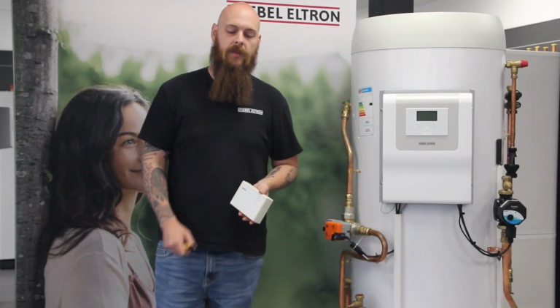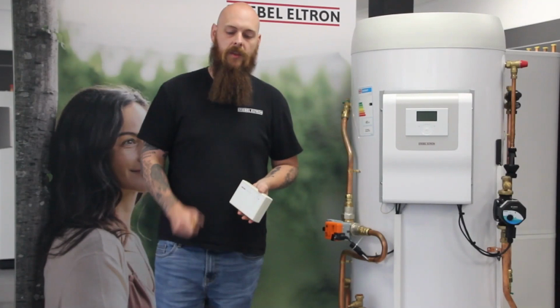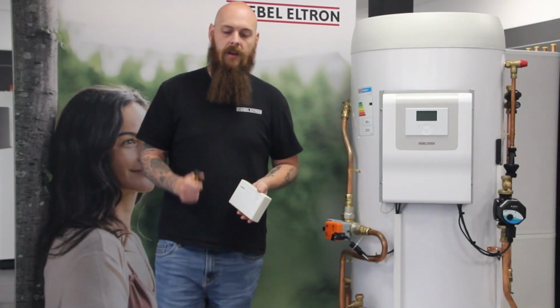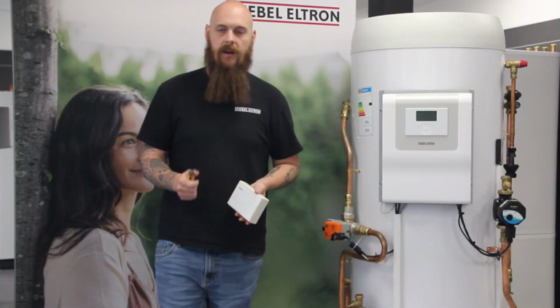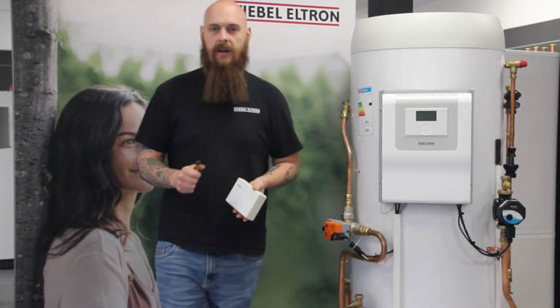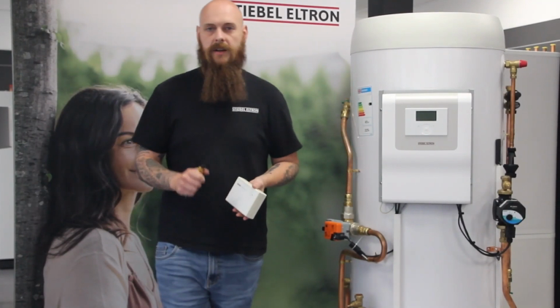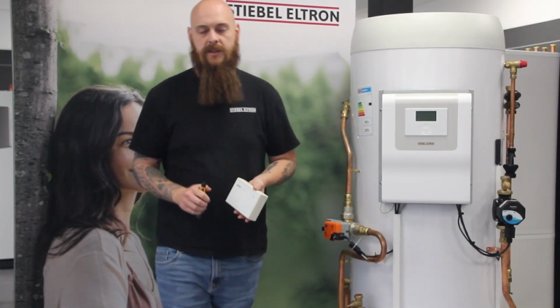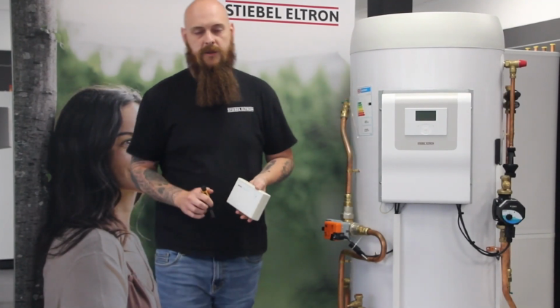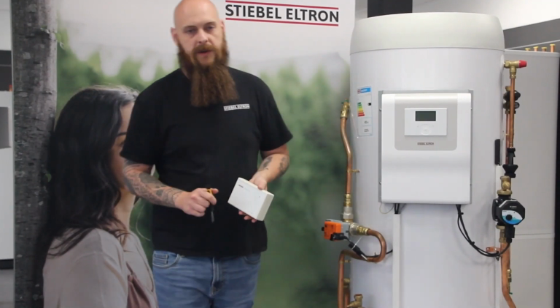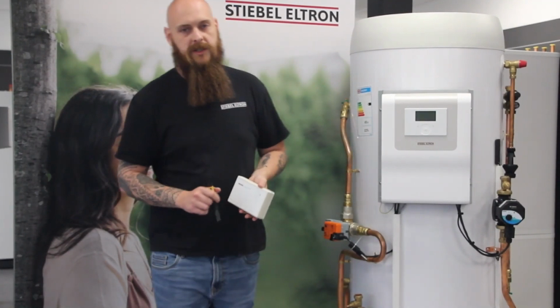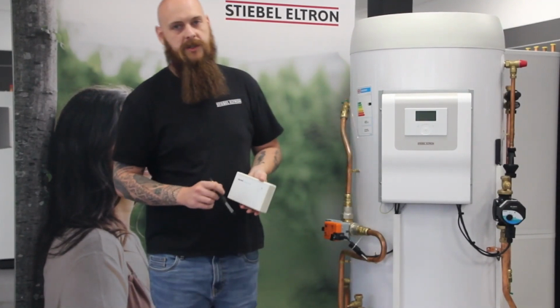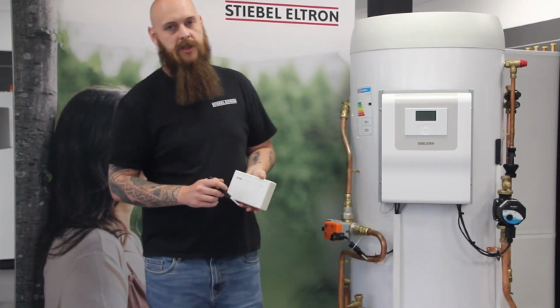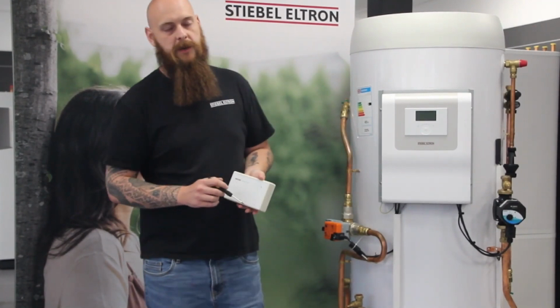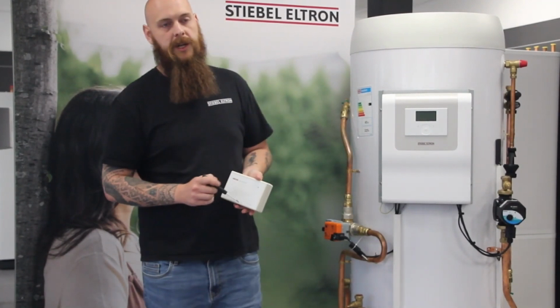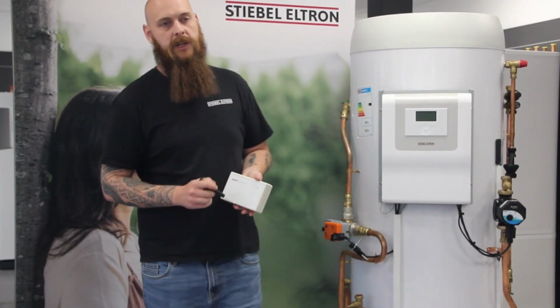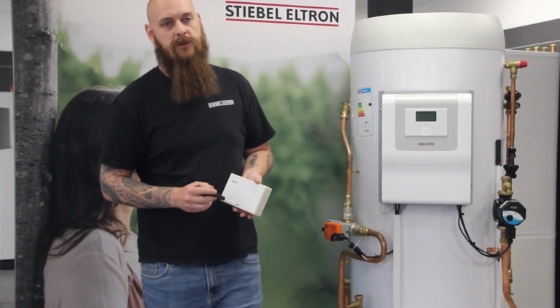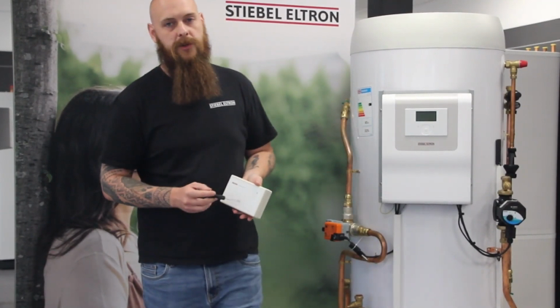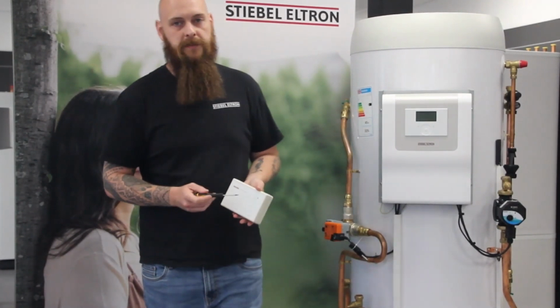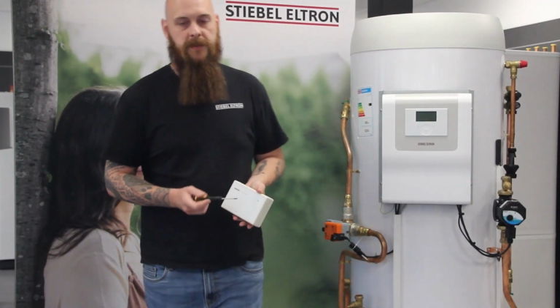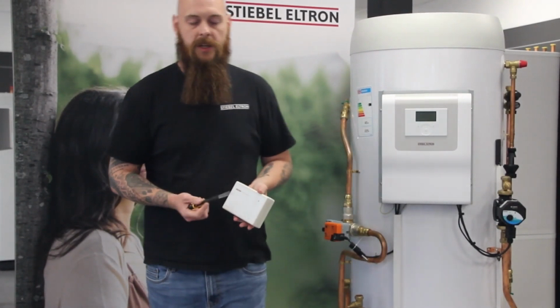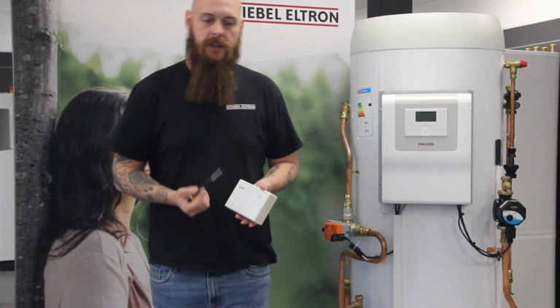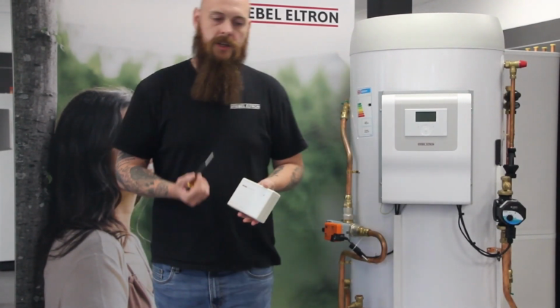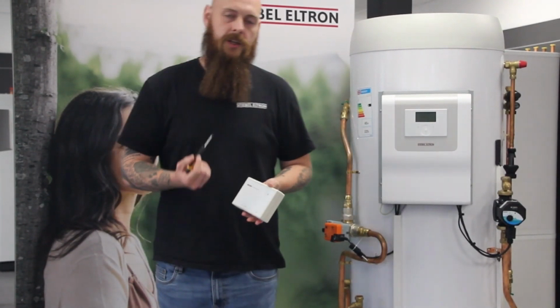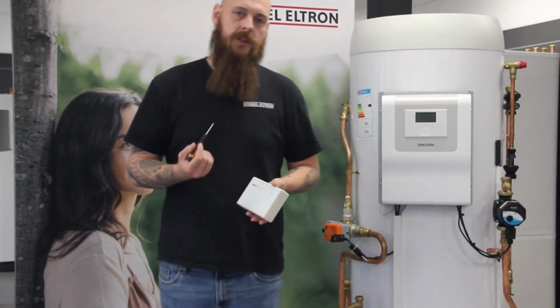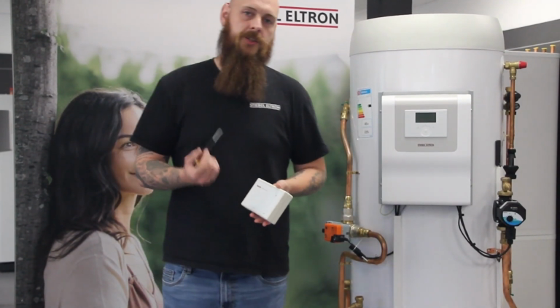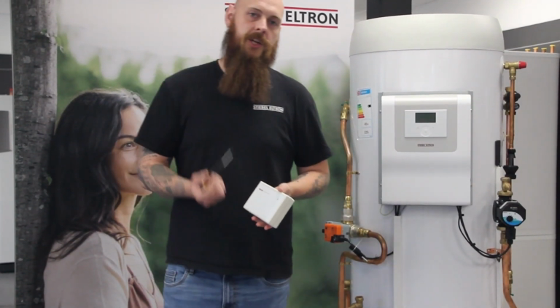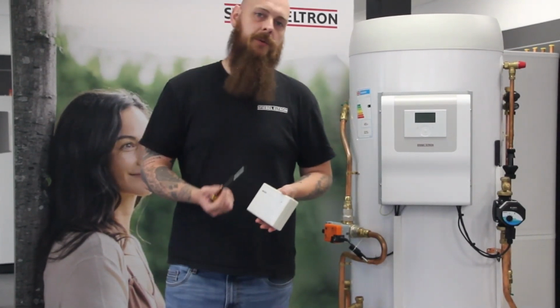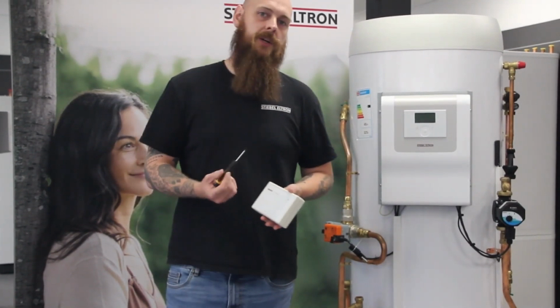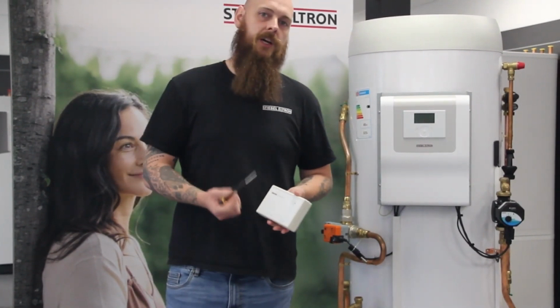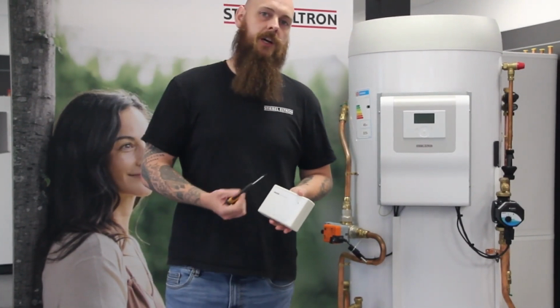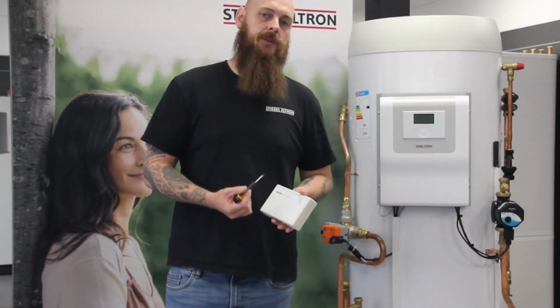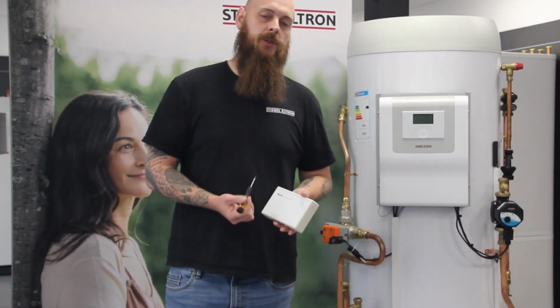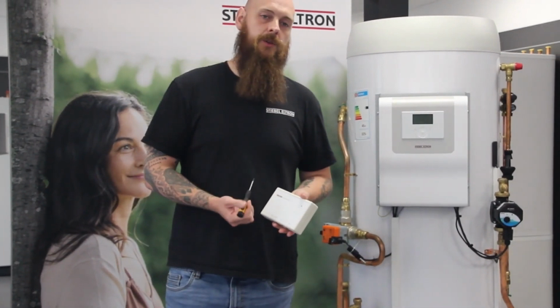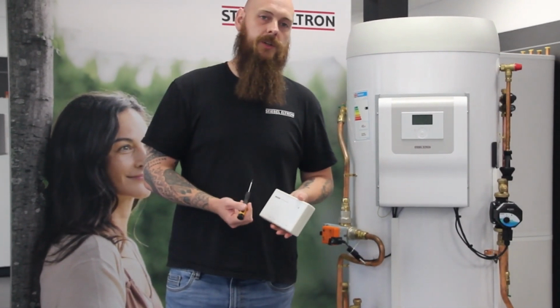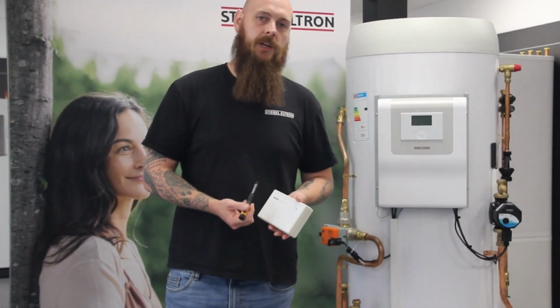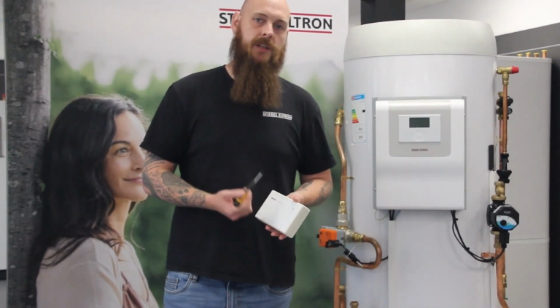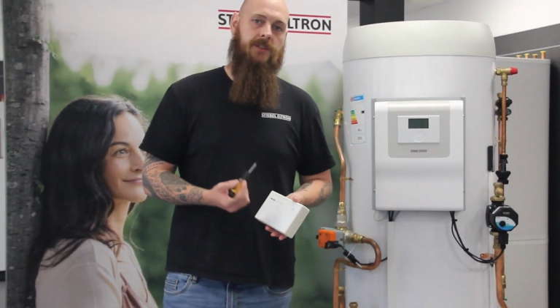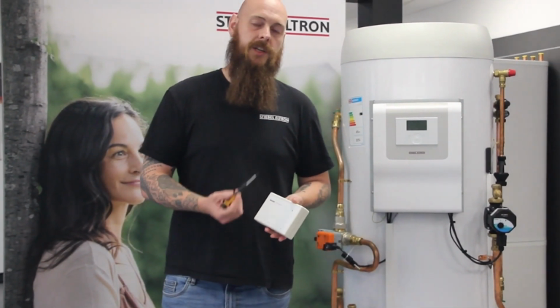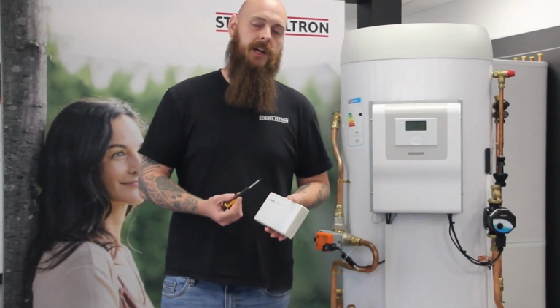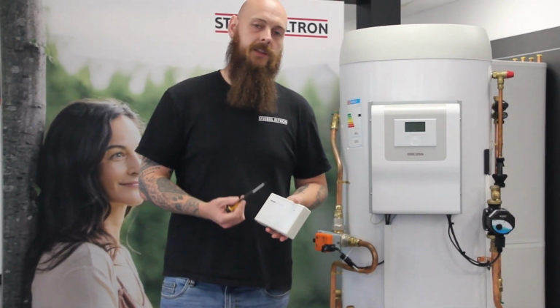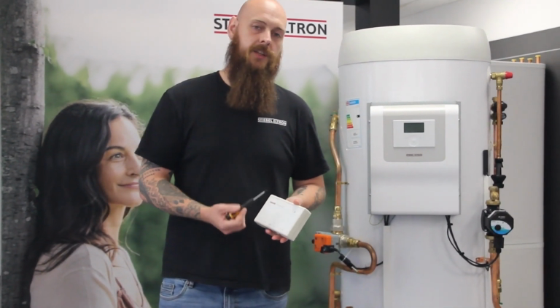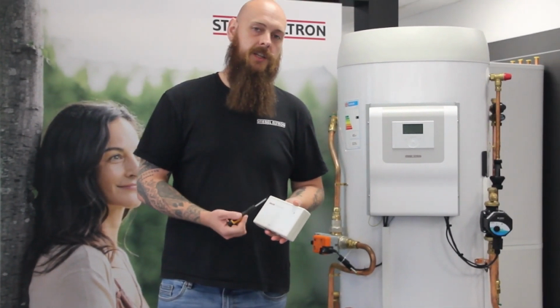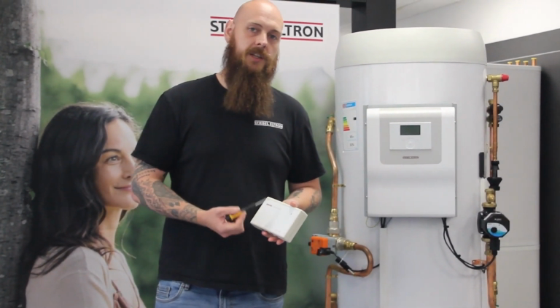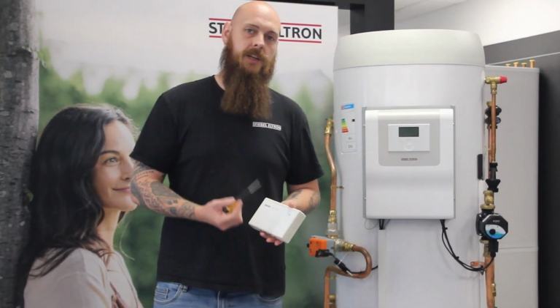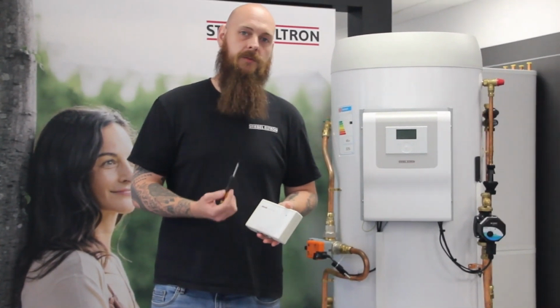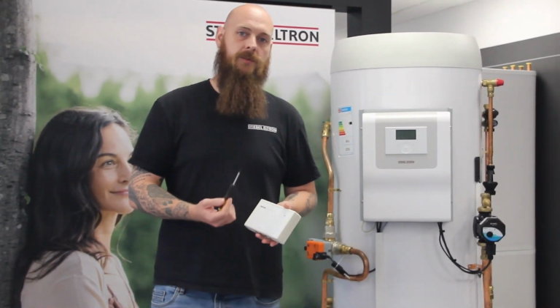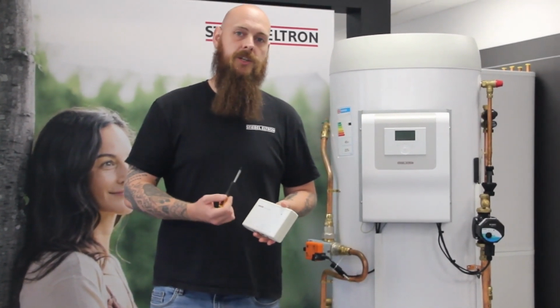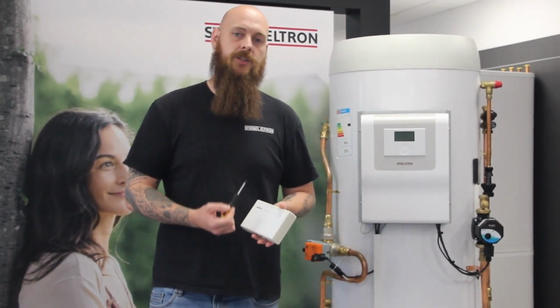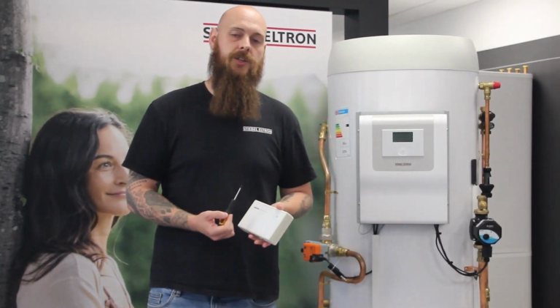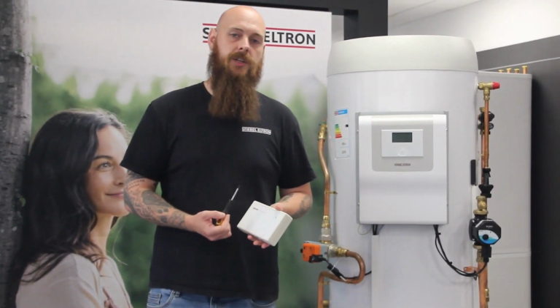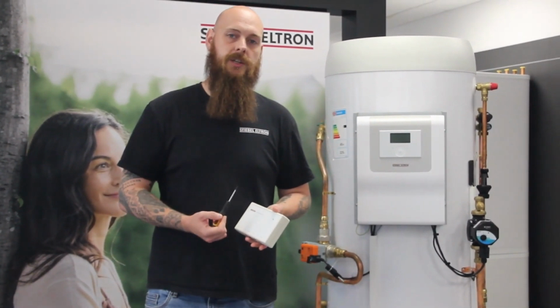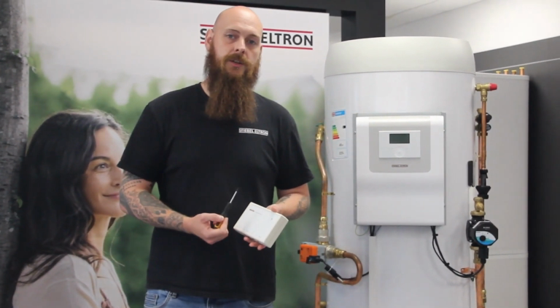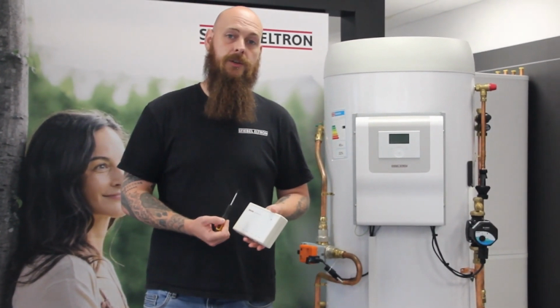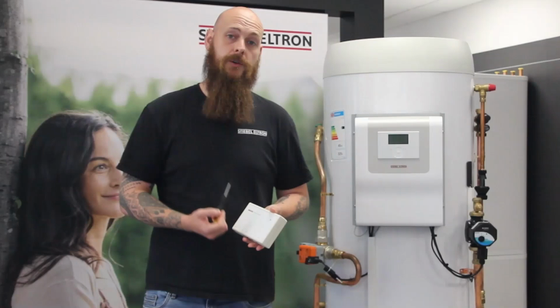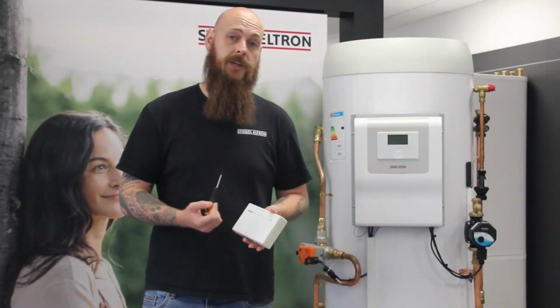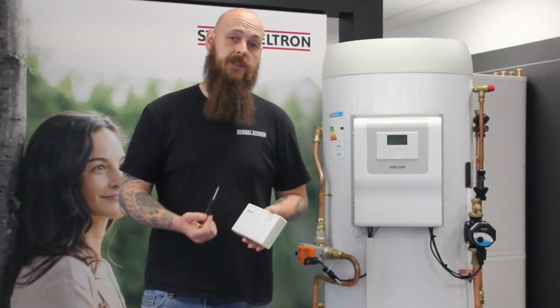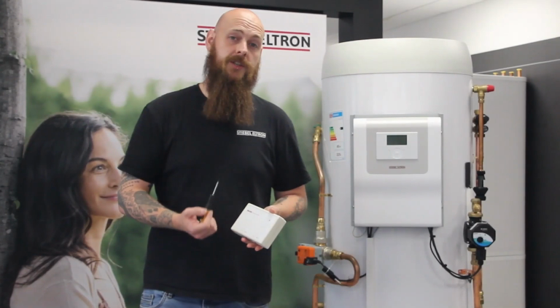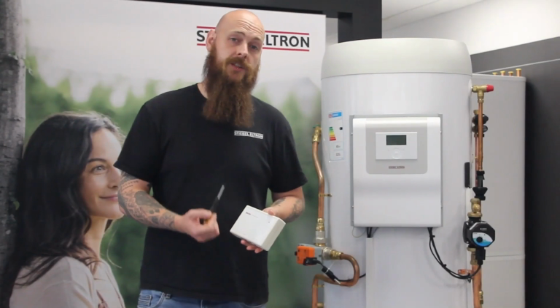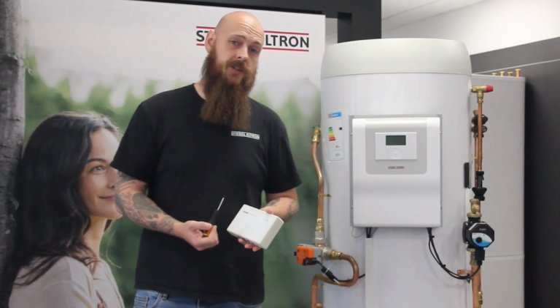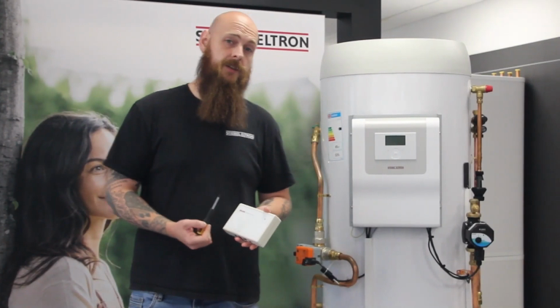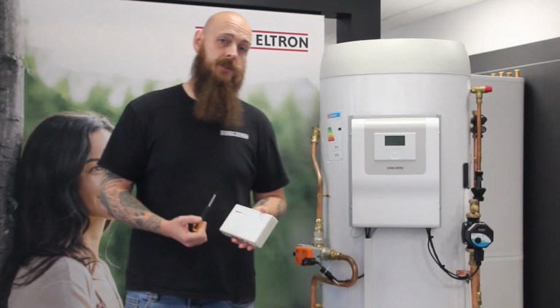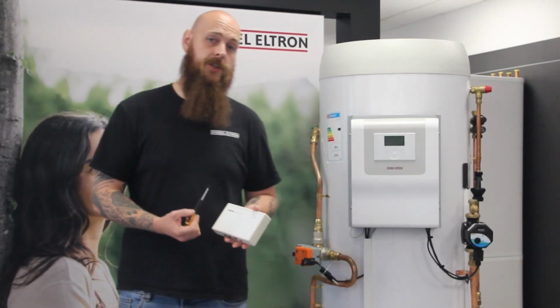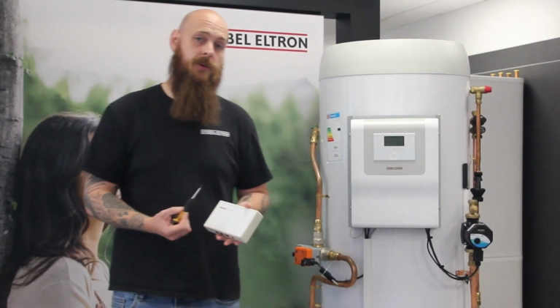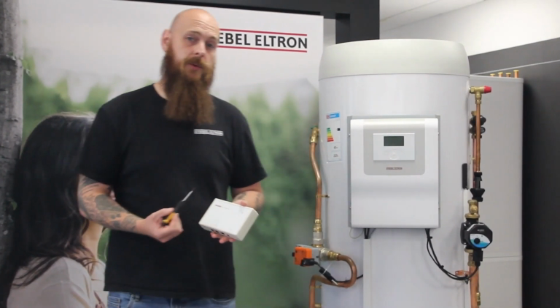Hi, it's Matt from the Bellotron. Today we're going to have a look at connecting and registering your internet service gateway.